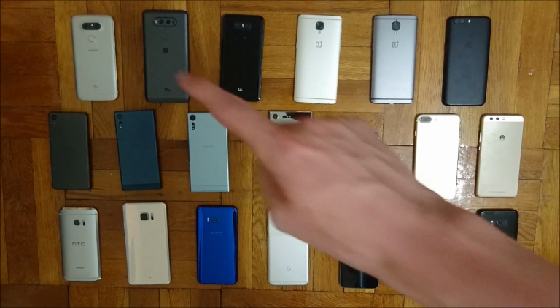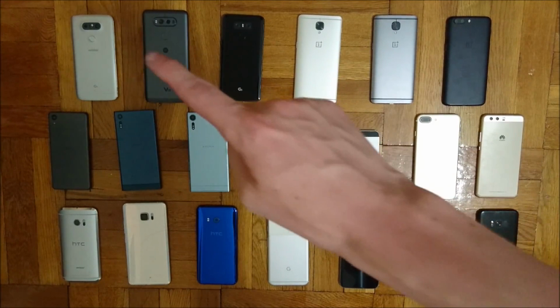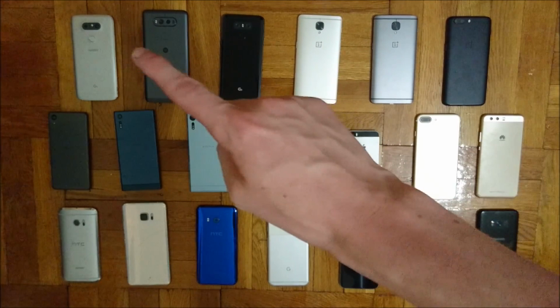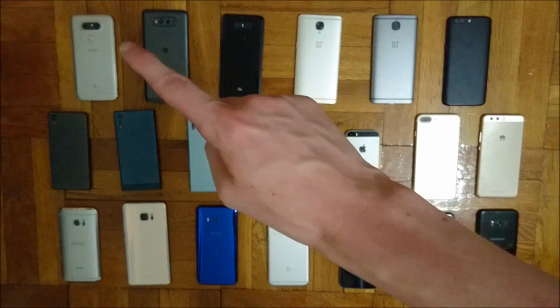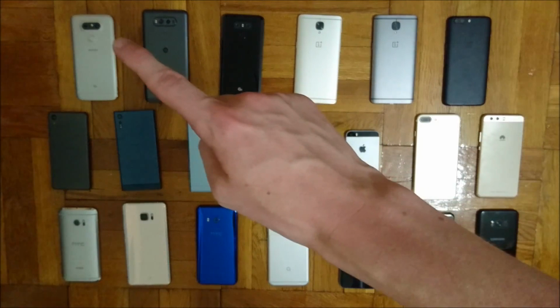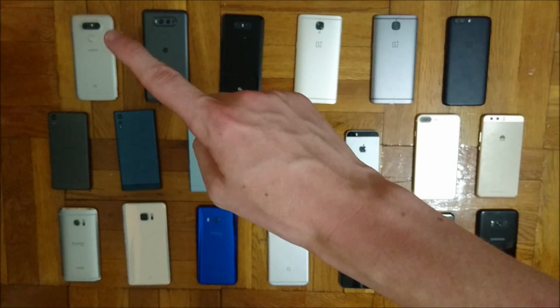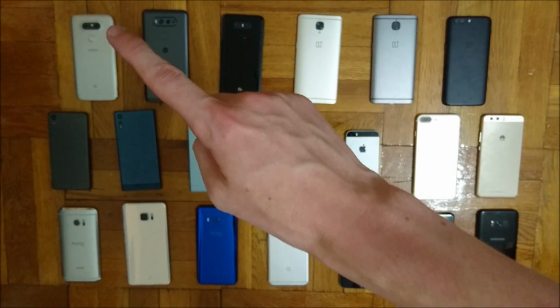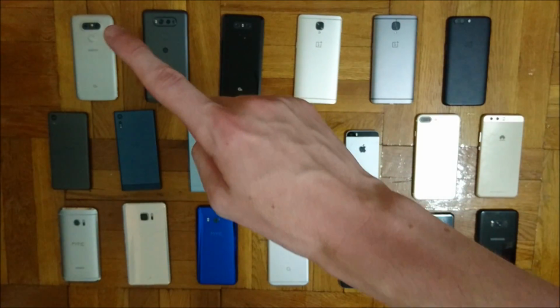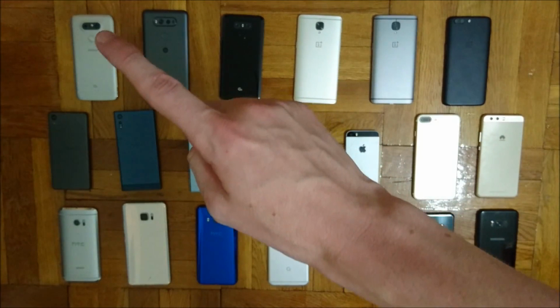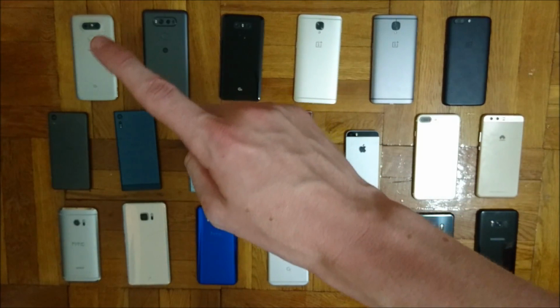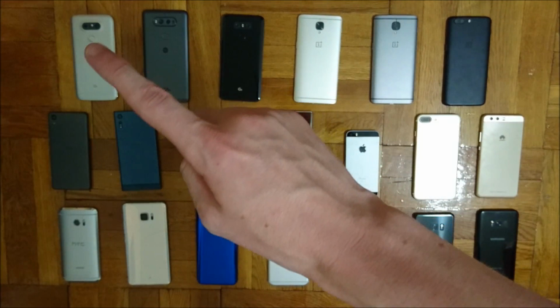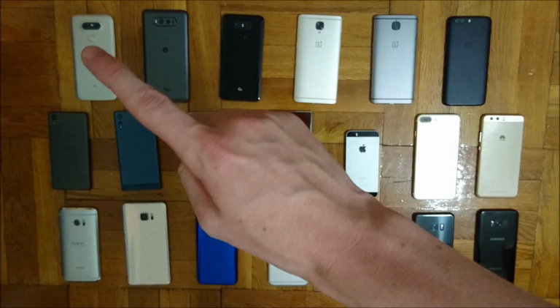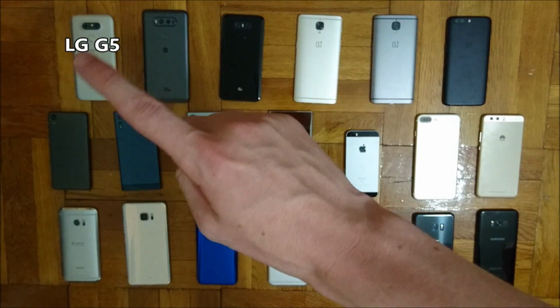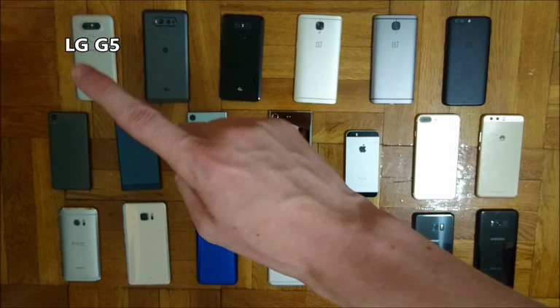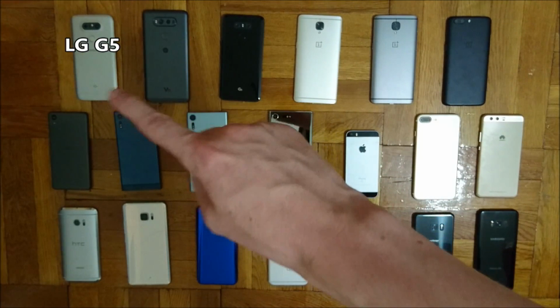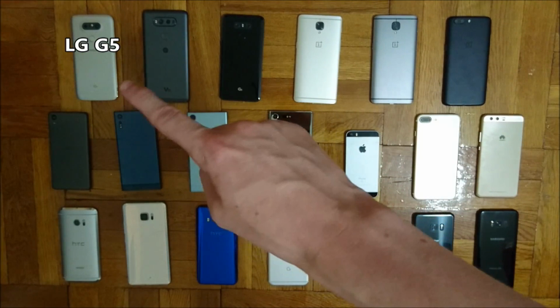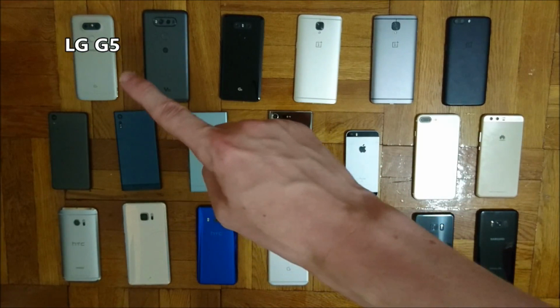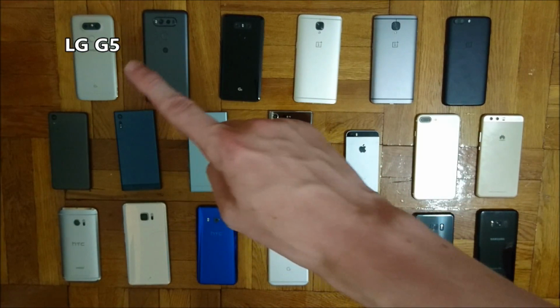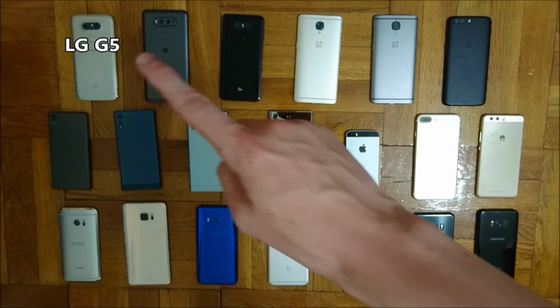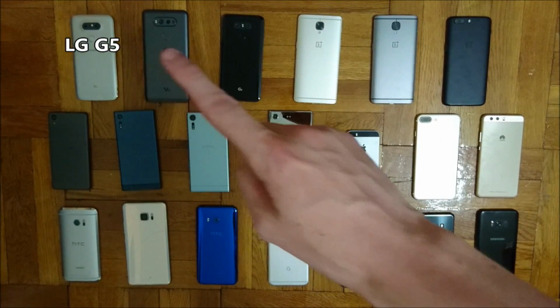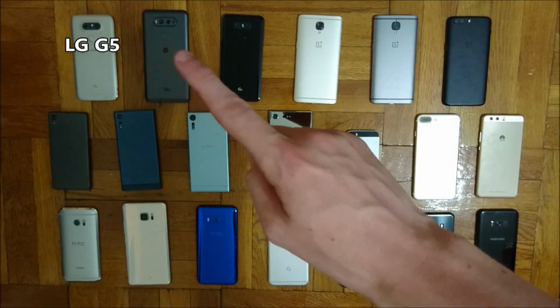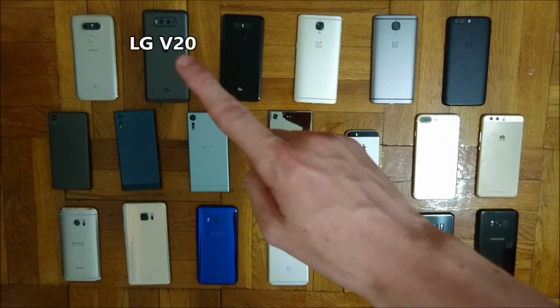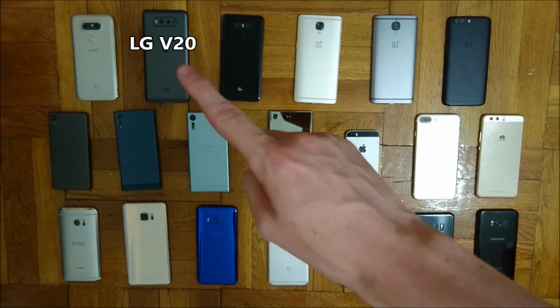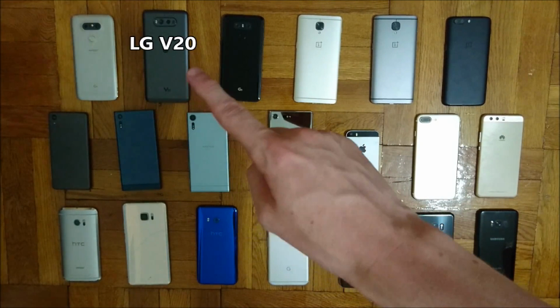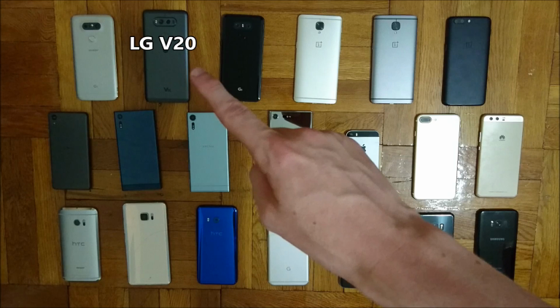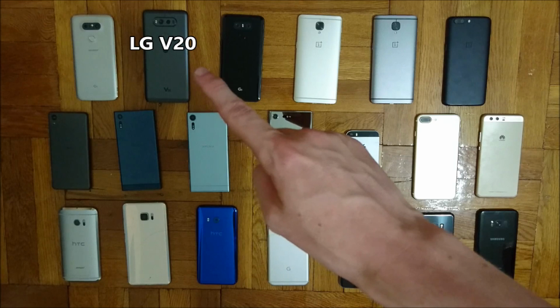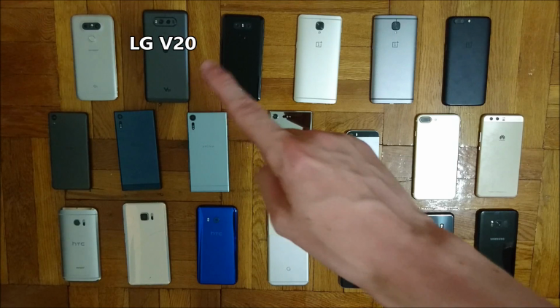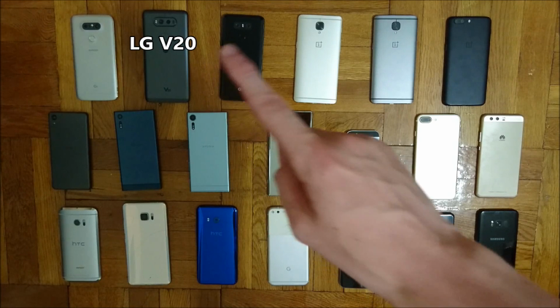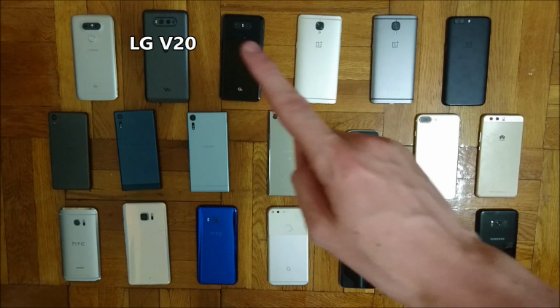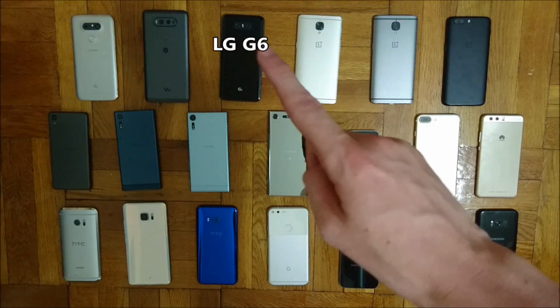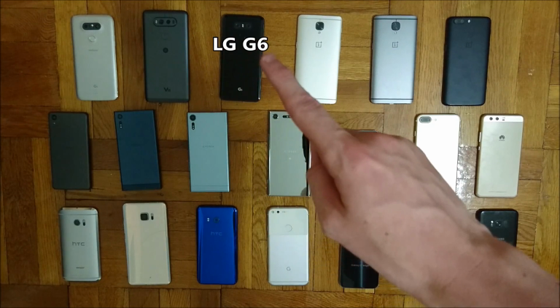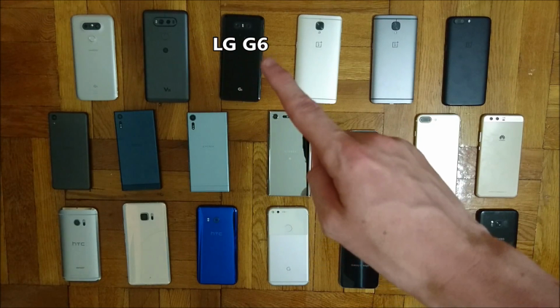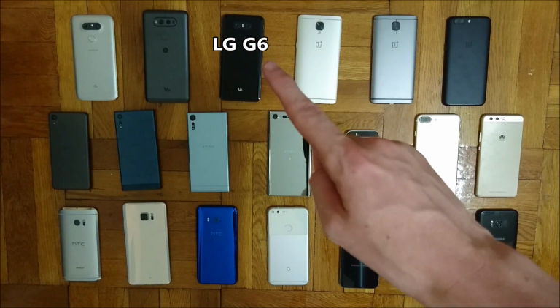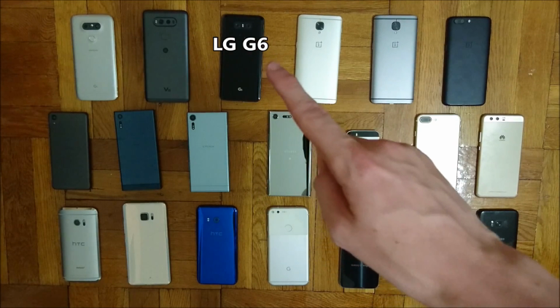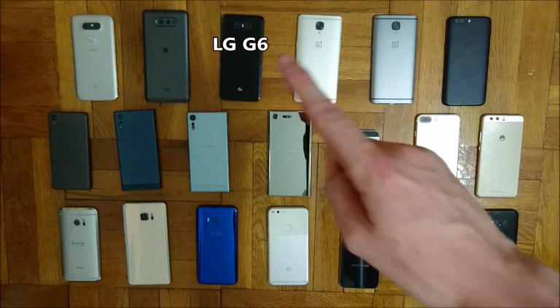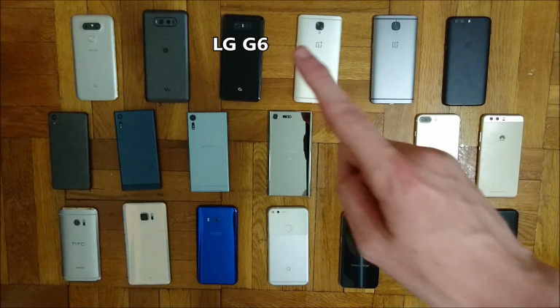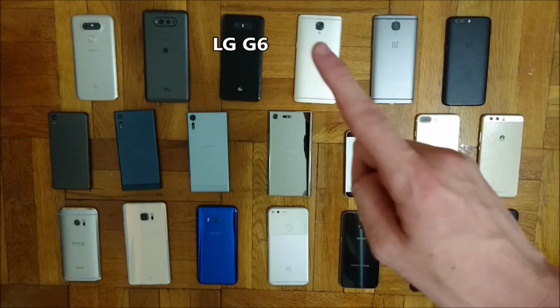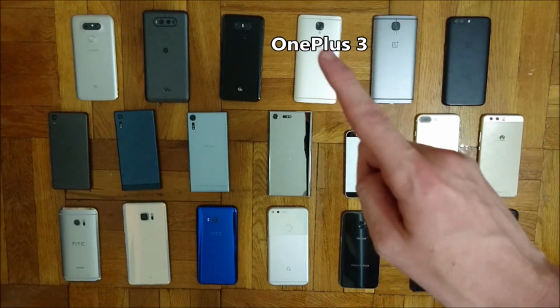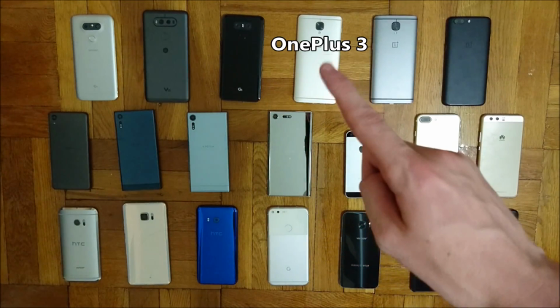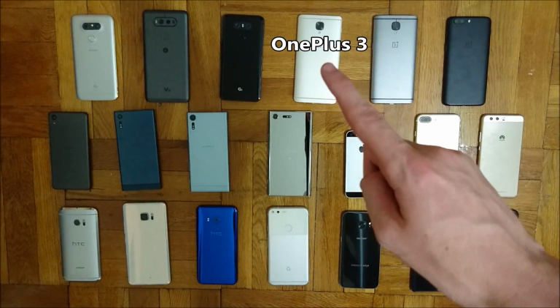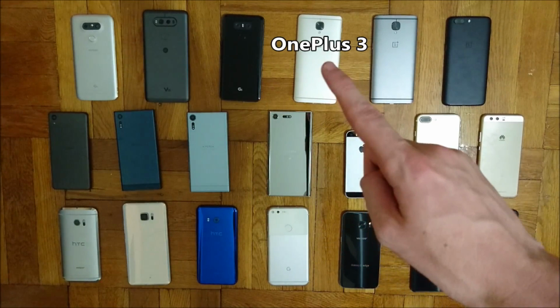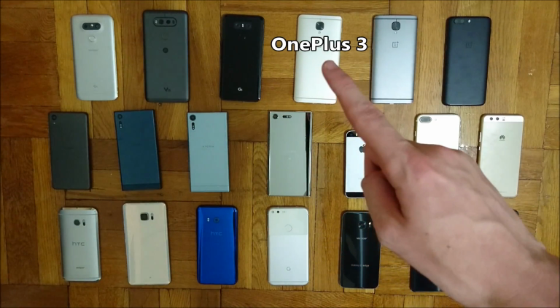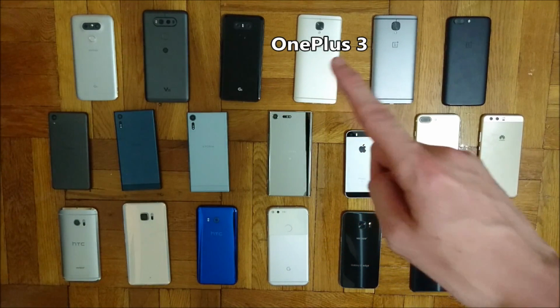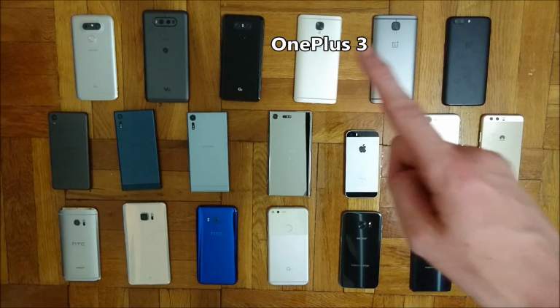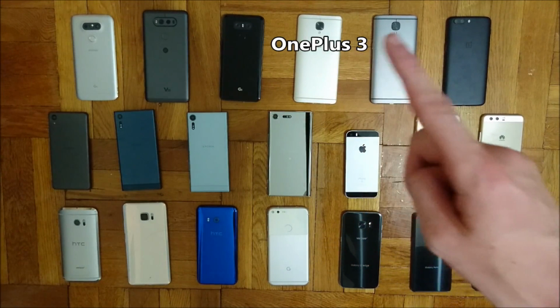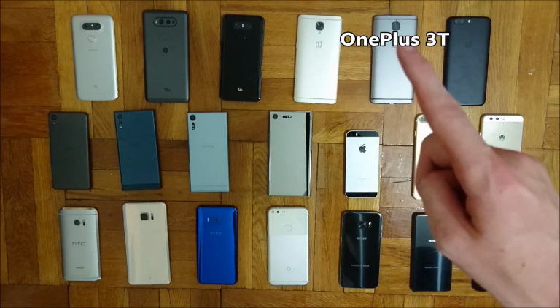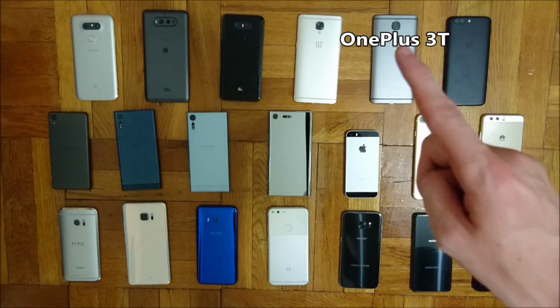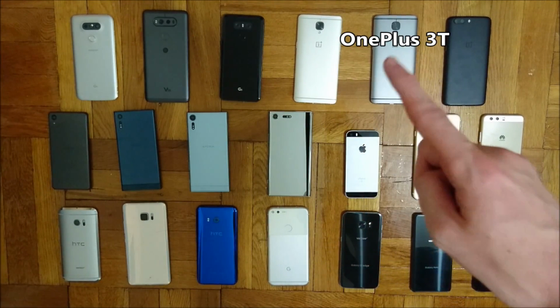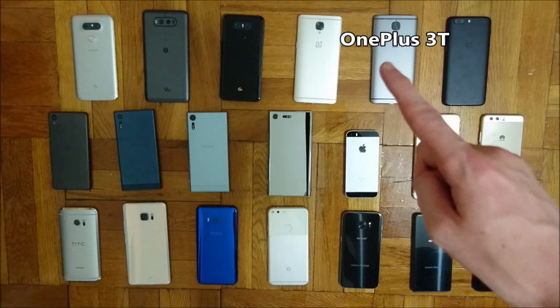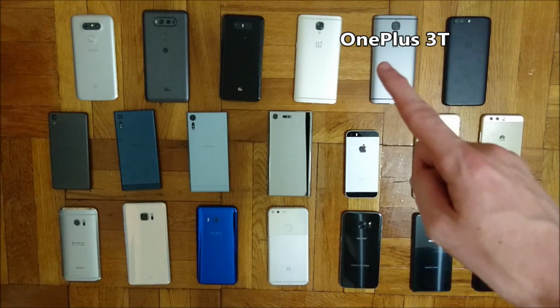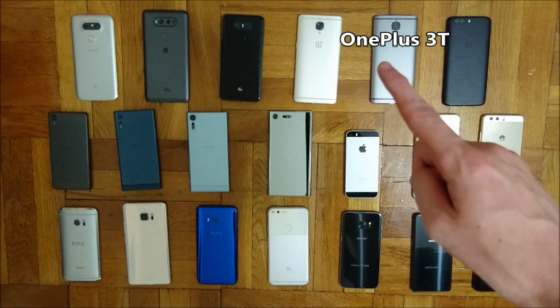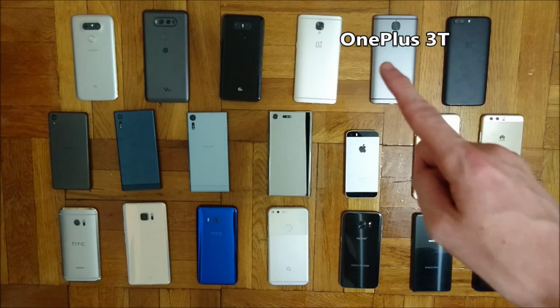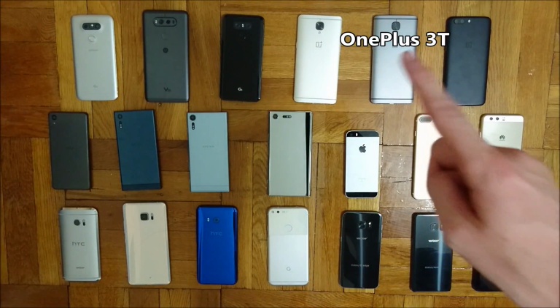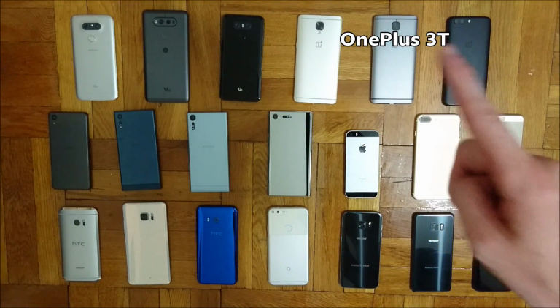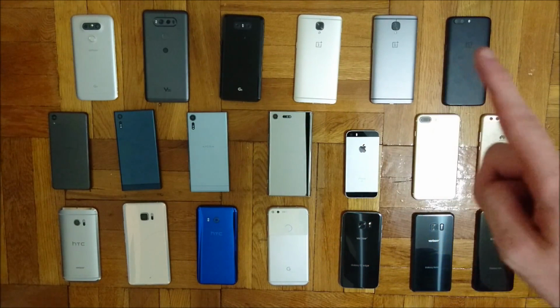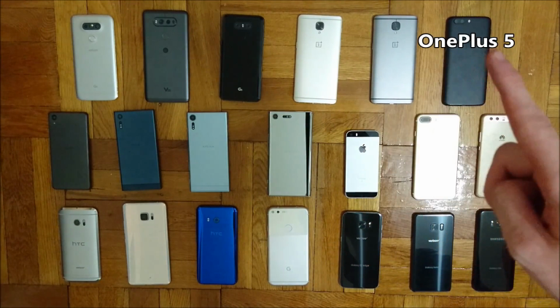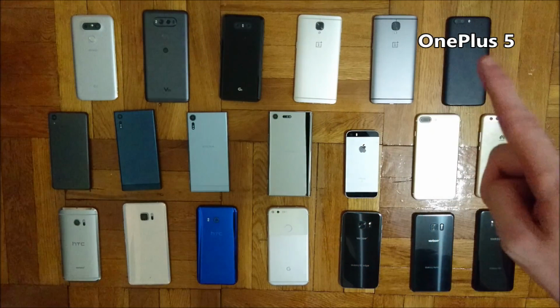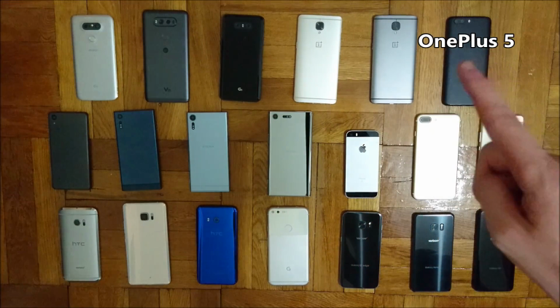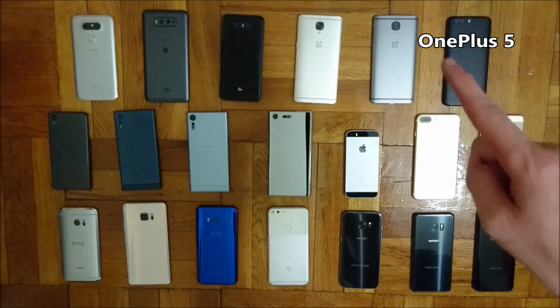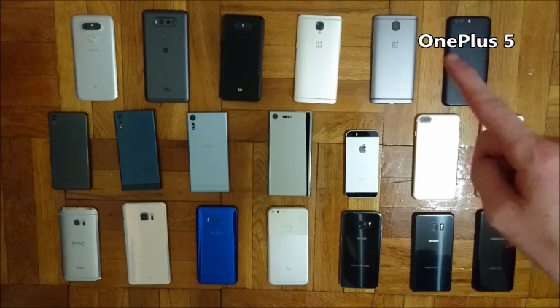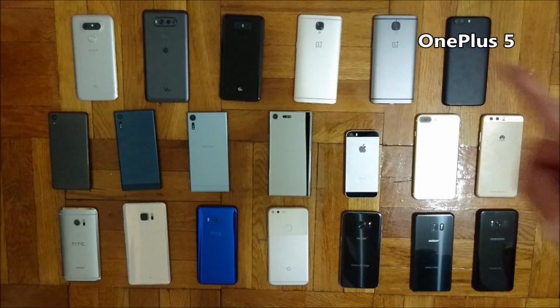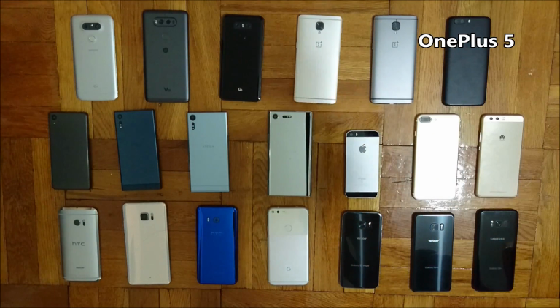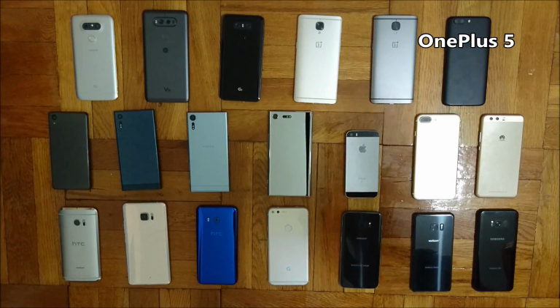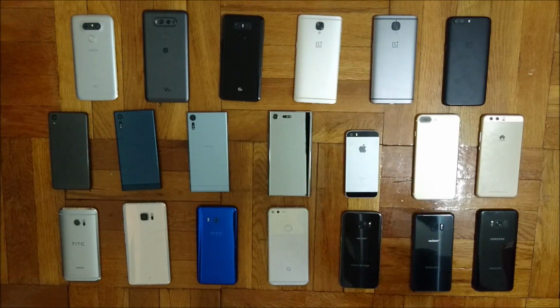Up there in the top left corner we have the LG V, the LG V20, the LG G6, the OnePlus 3, the OnePlus 3T, and the OnePlus 5.